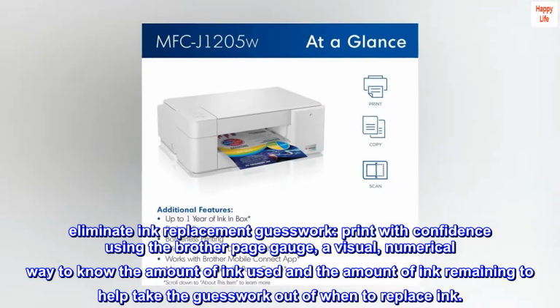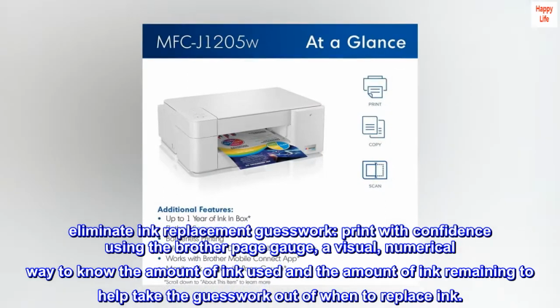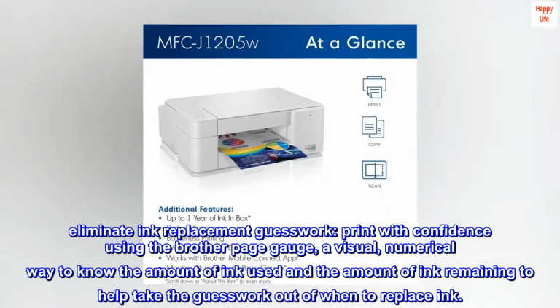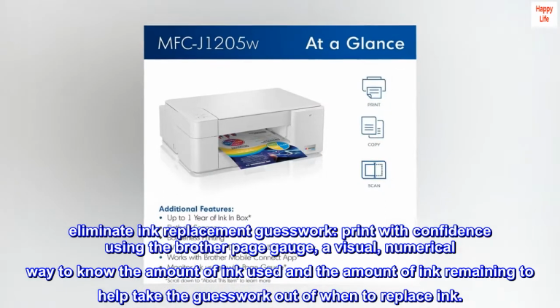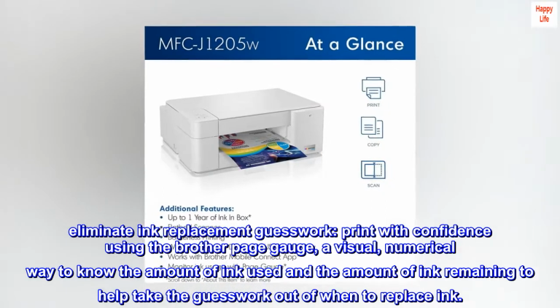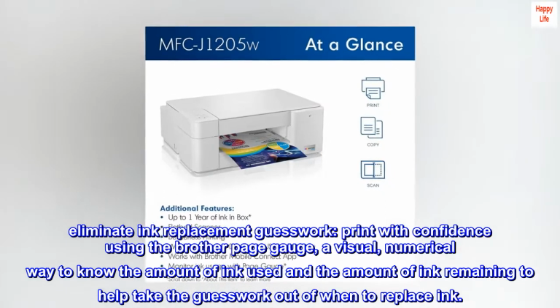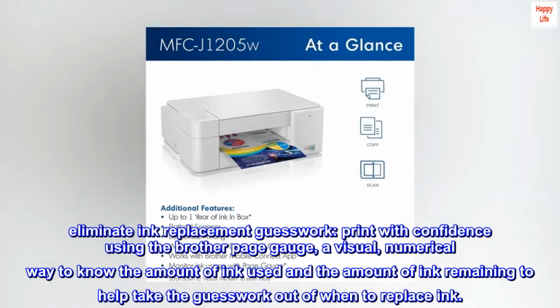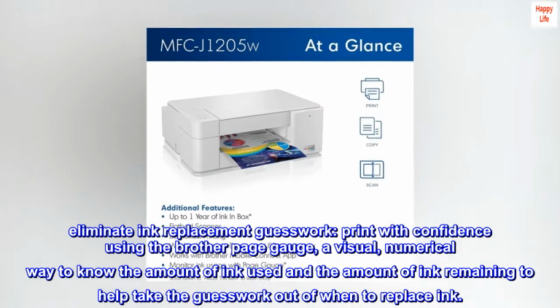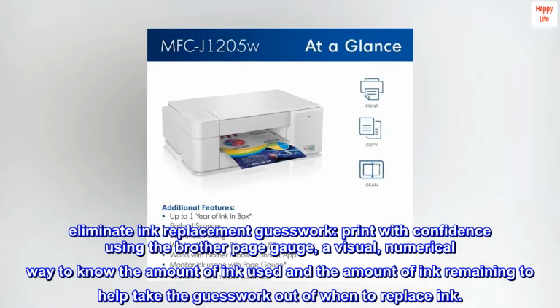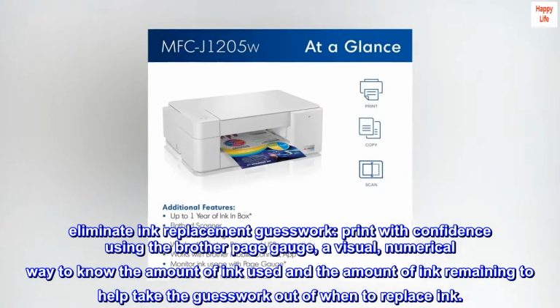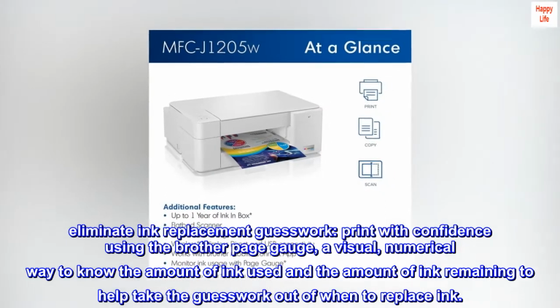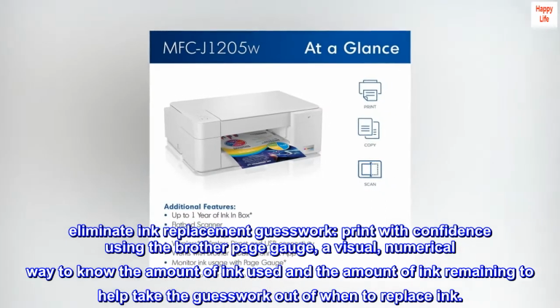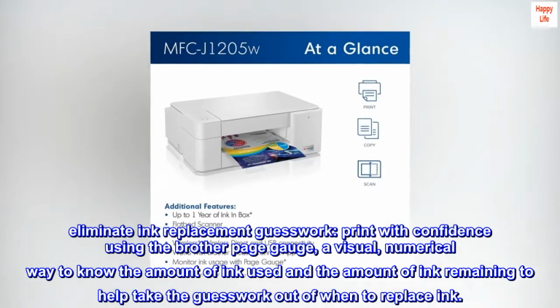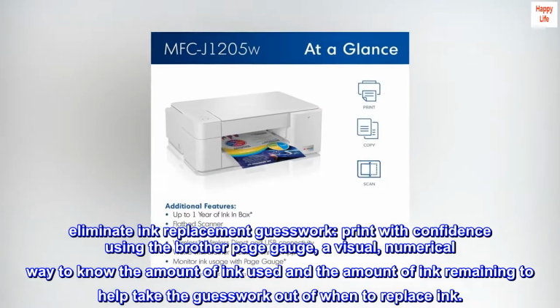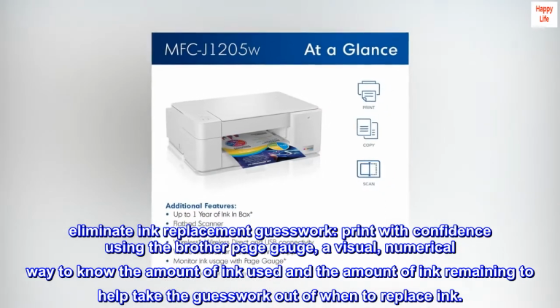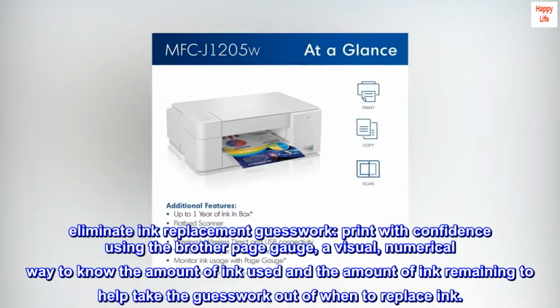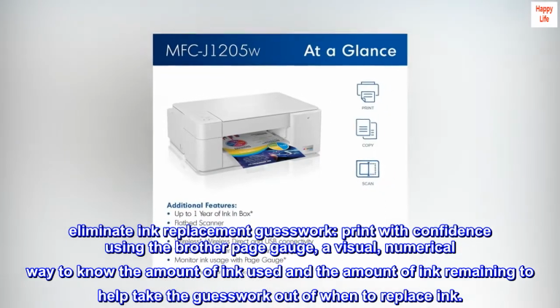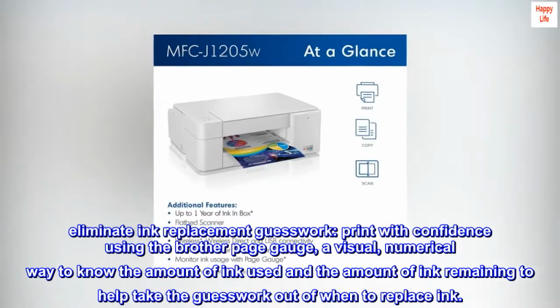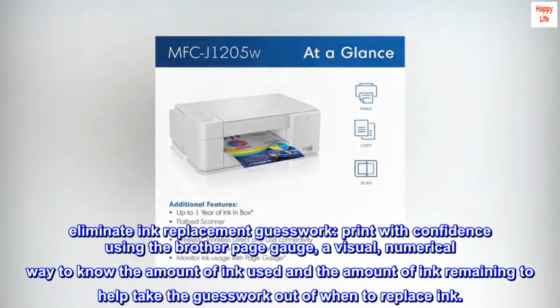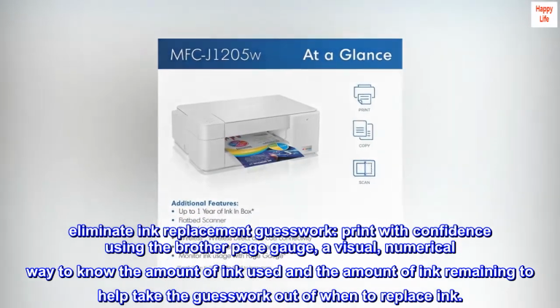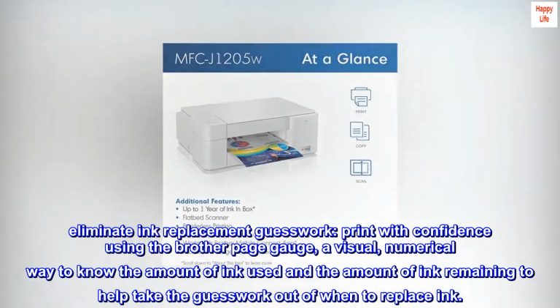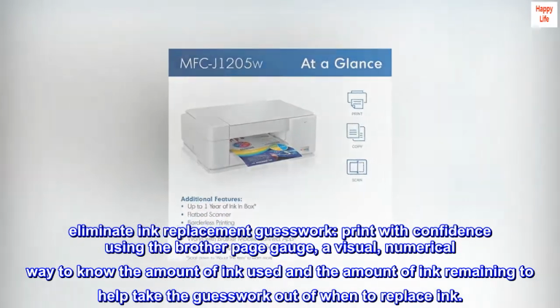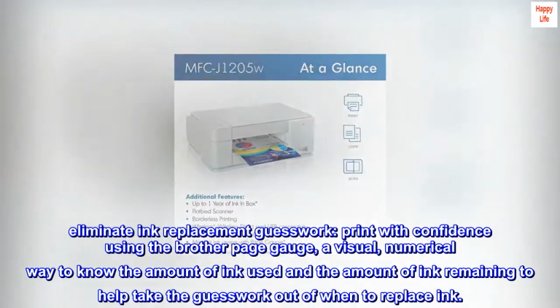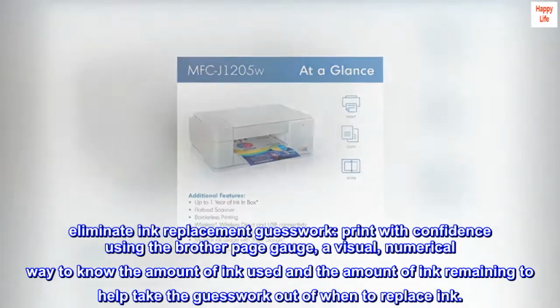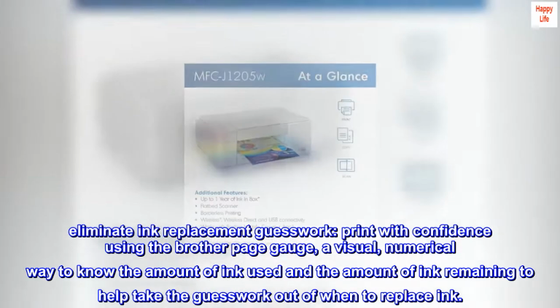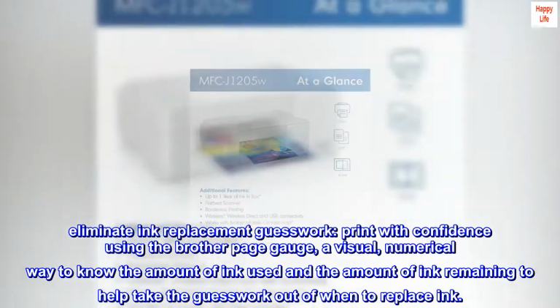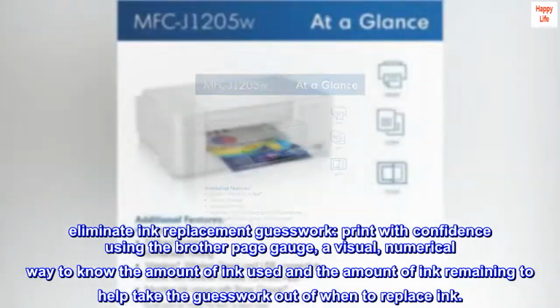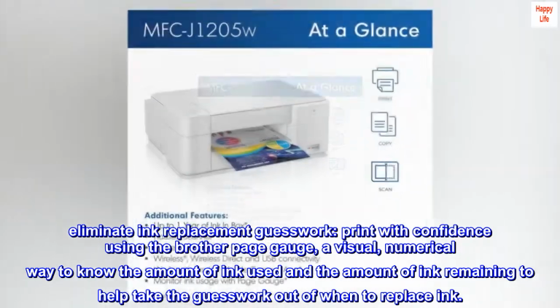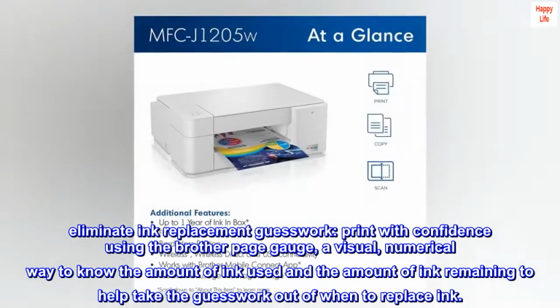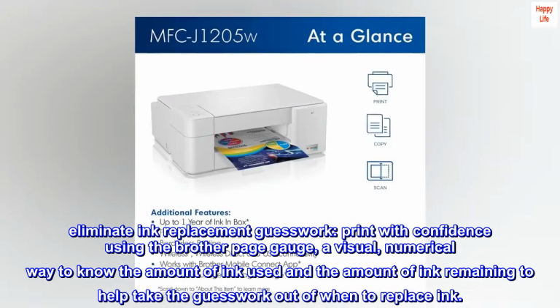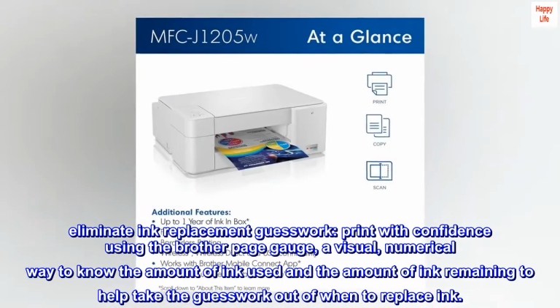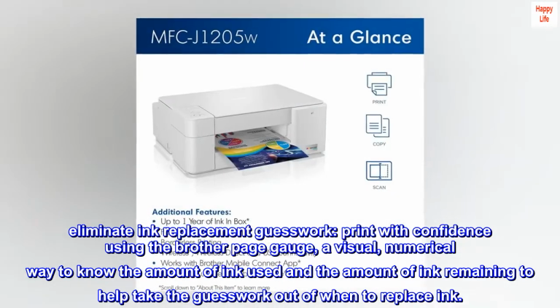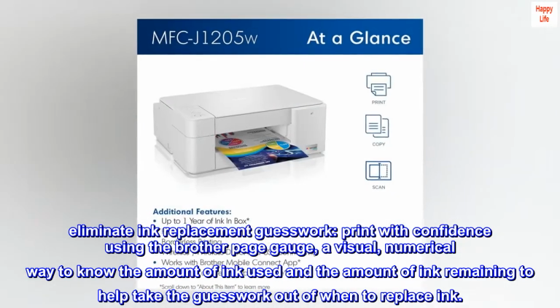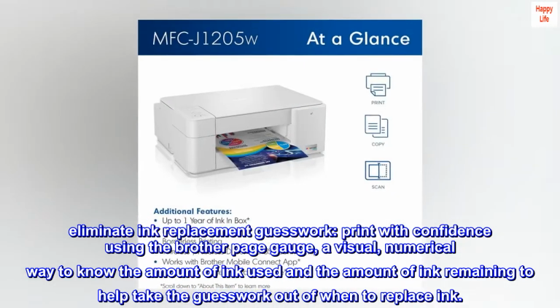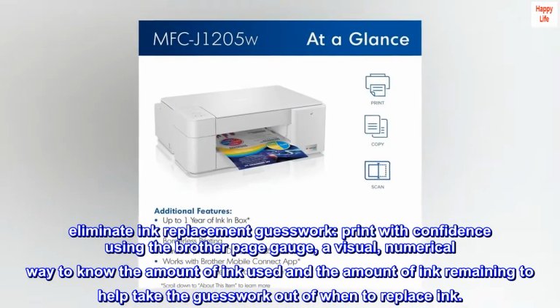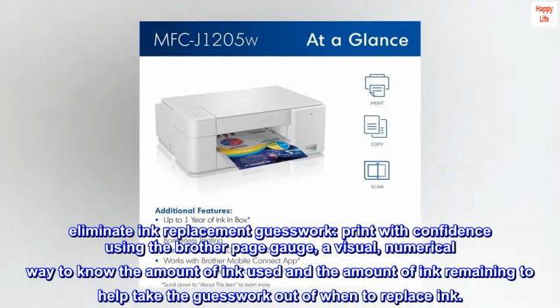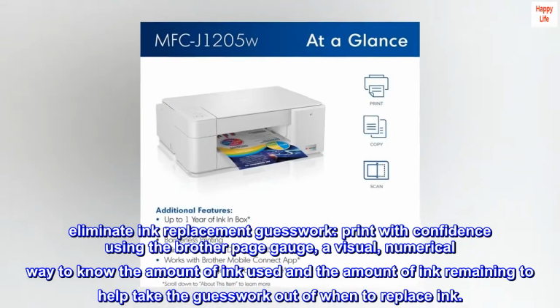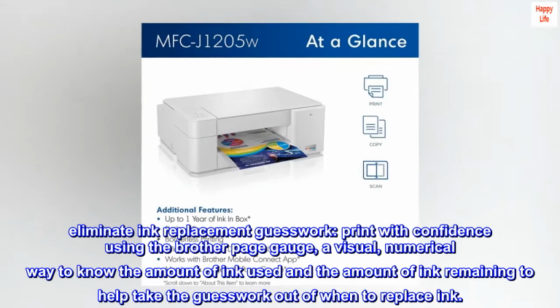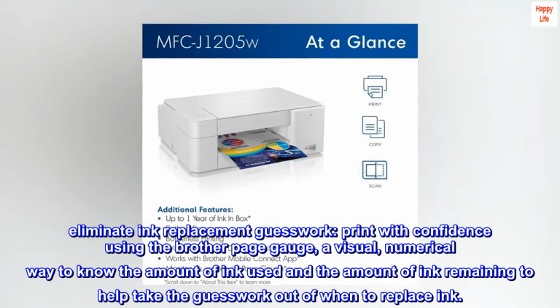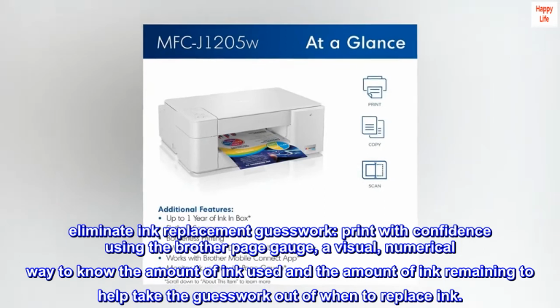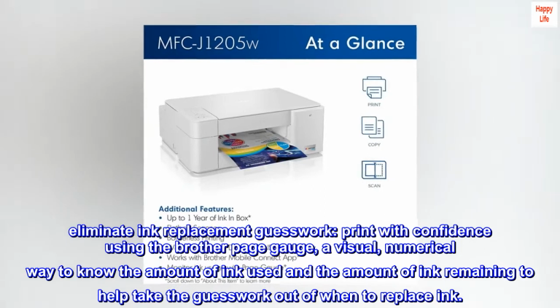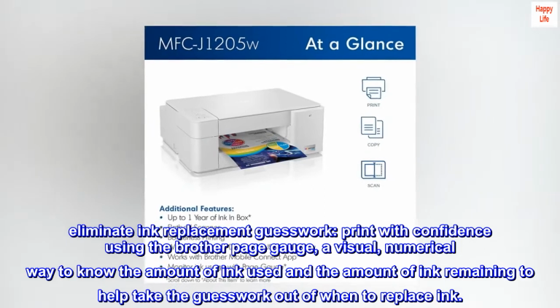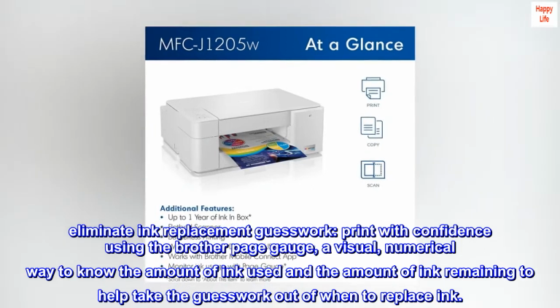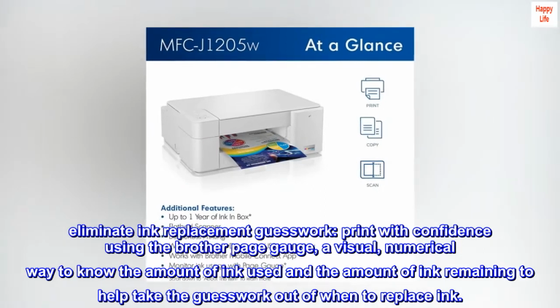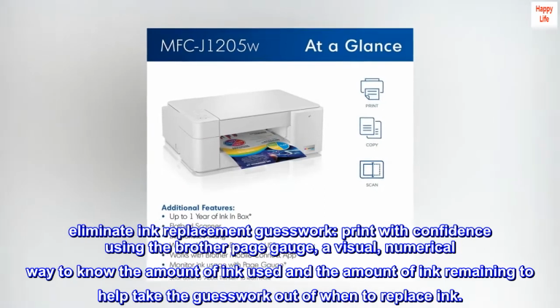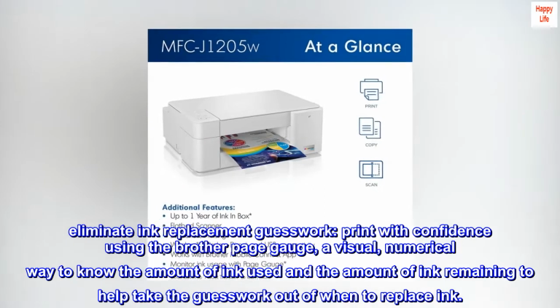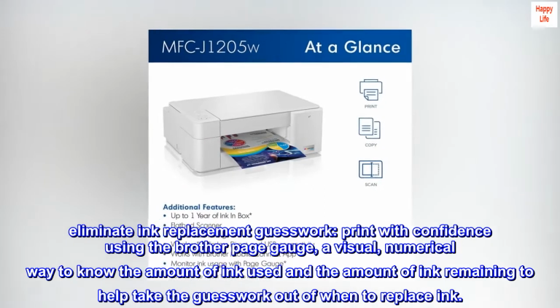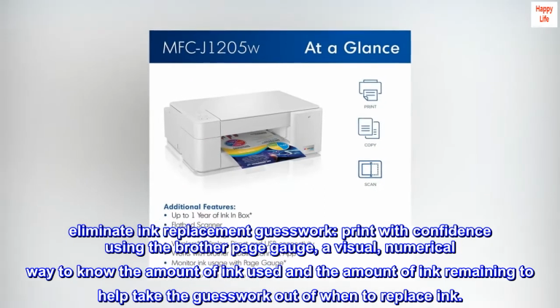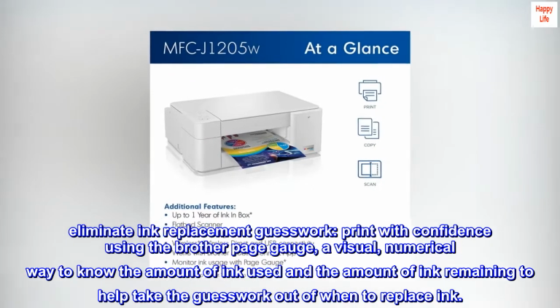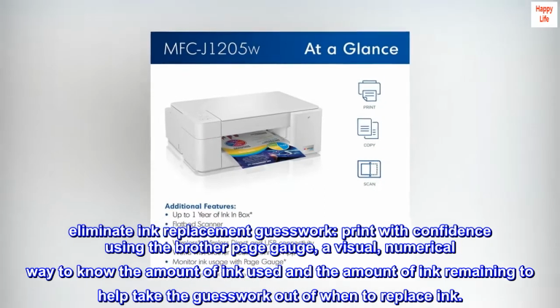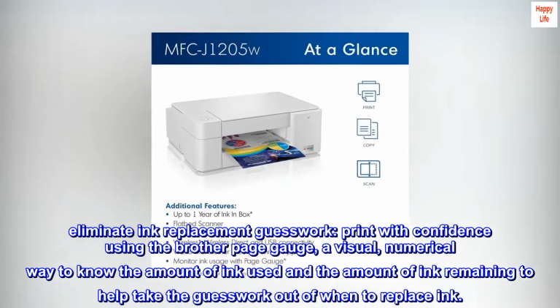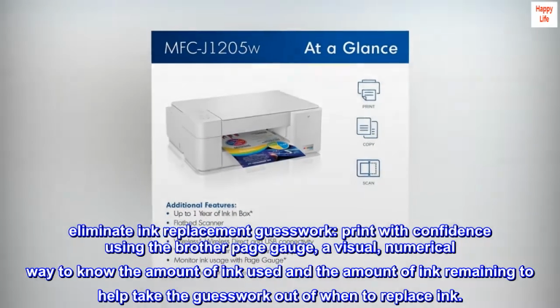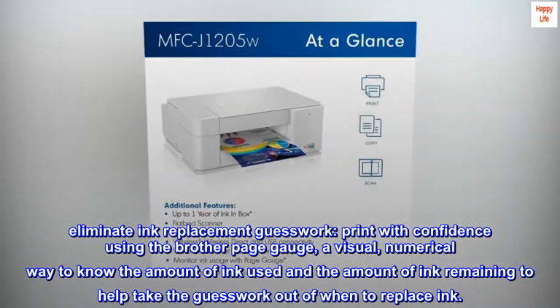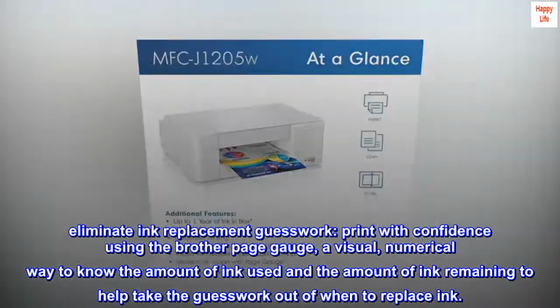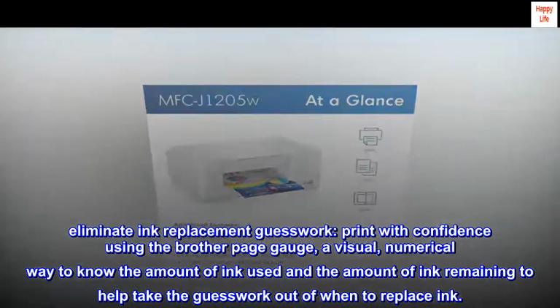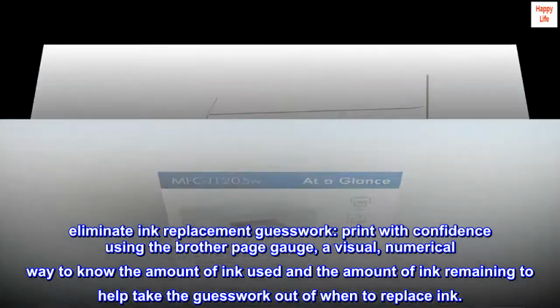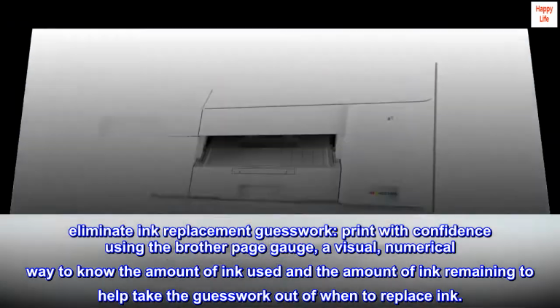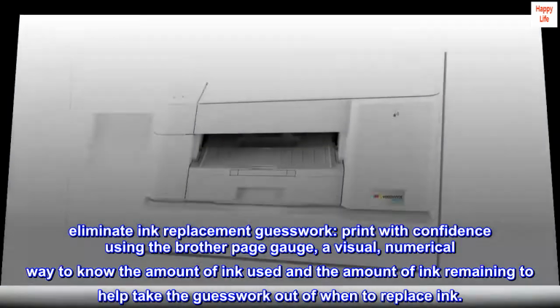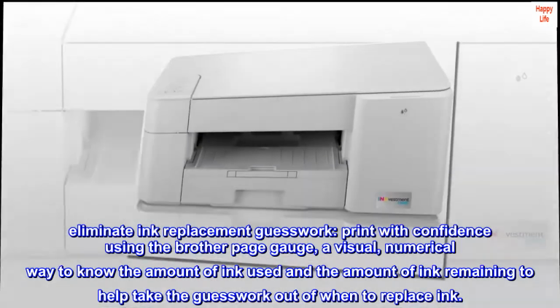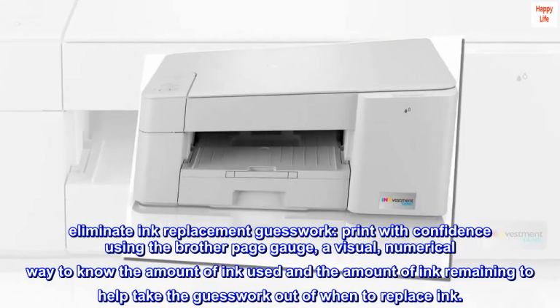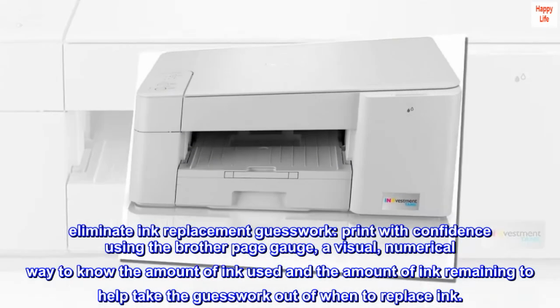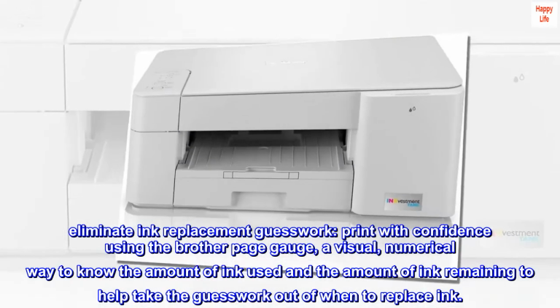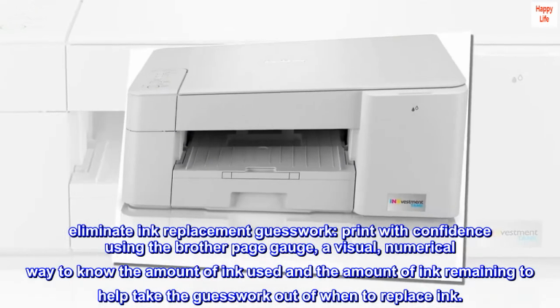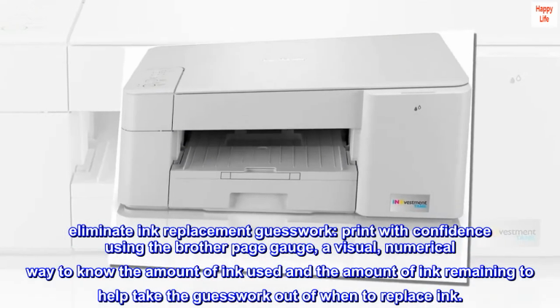Eliminate ink replacement guesswork. Print with confidence using the Brother Page Gauge — a visual, numerical way to know the amount of ink used and the amount of ink remaining, to help take the guesswork out of when to replace ink.